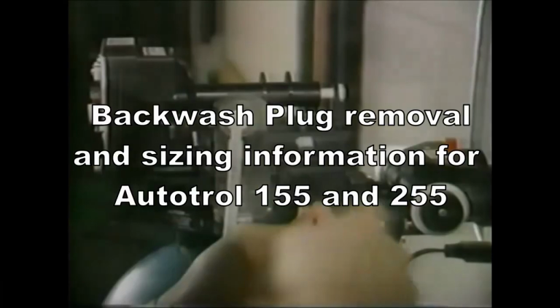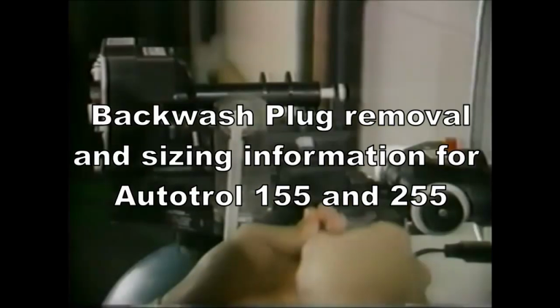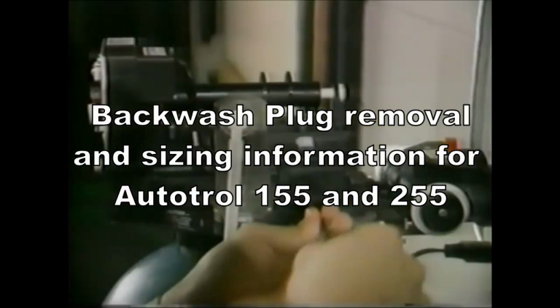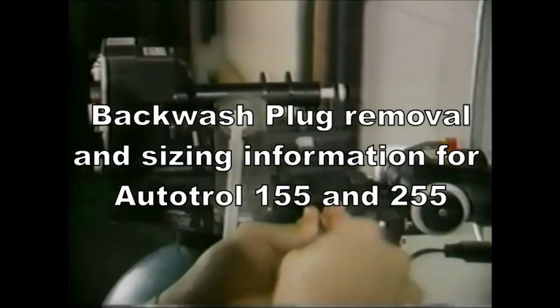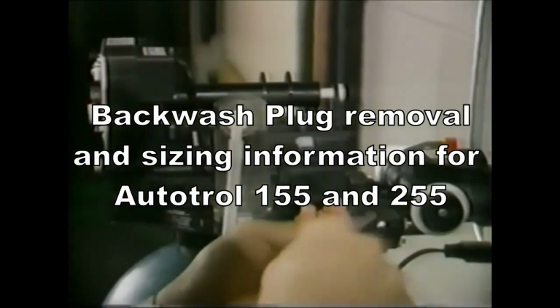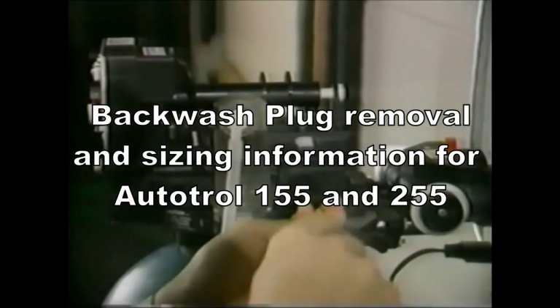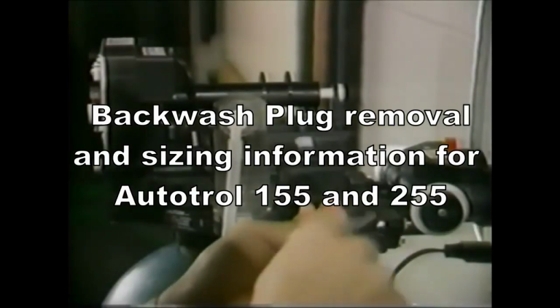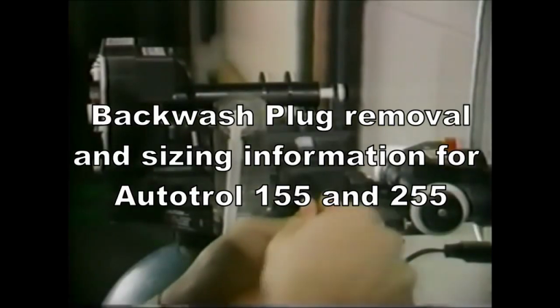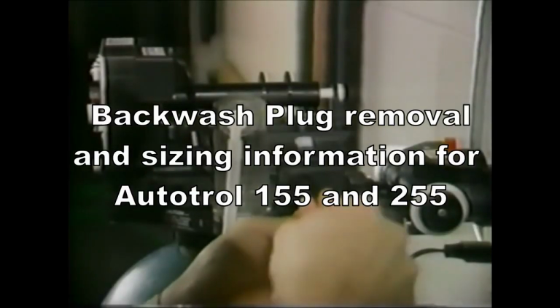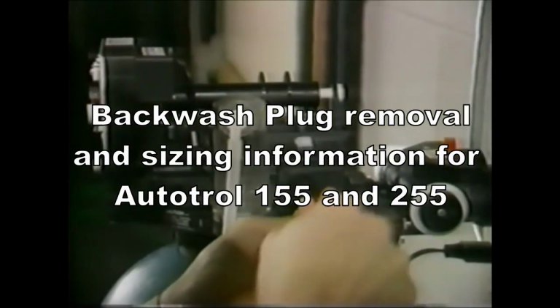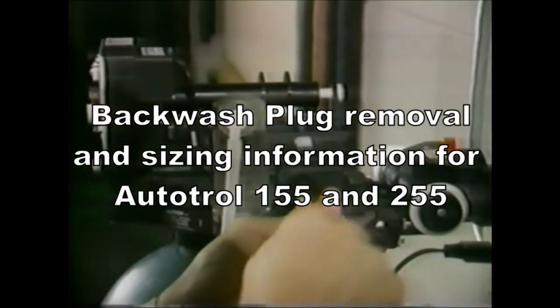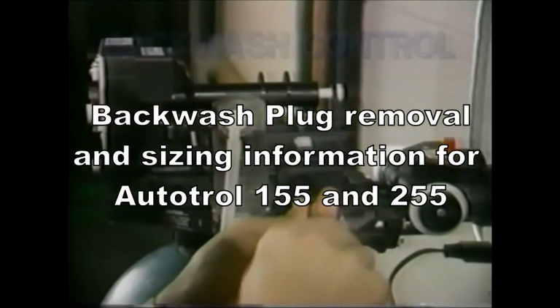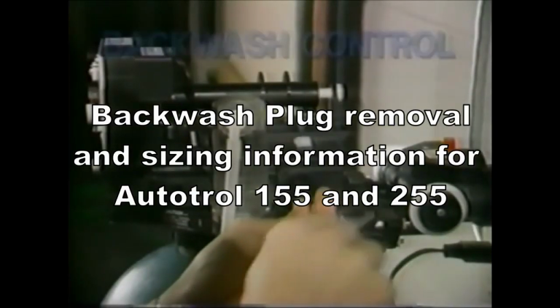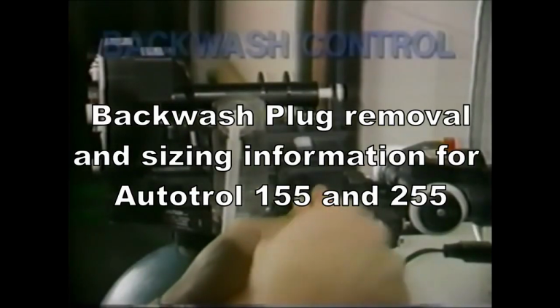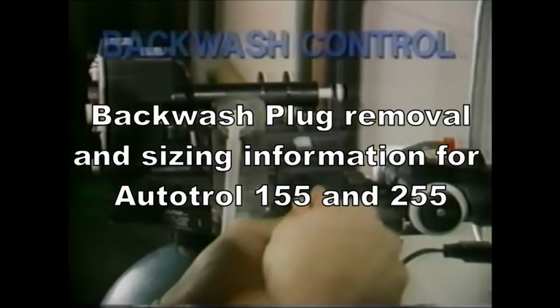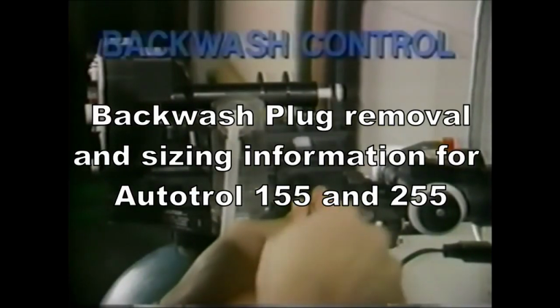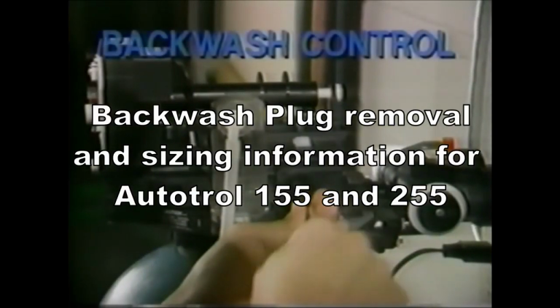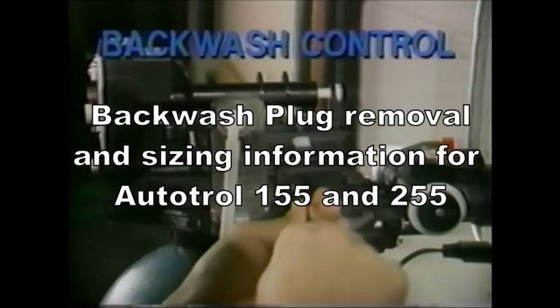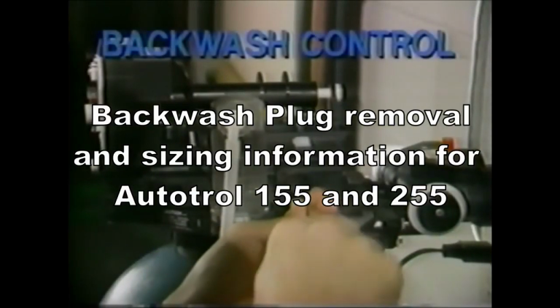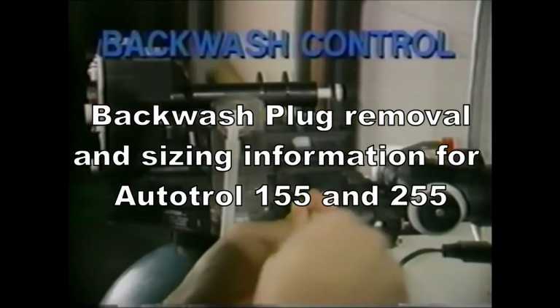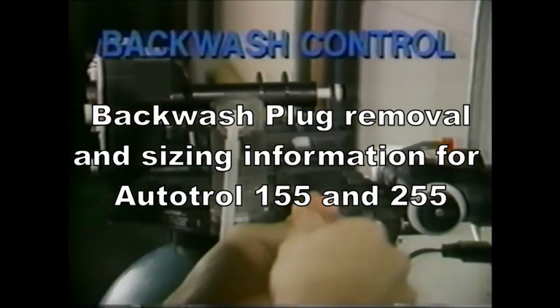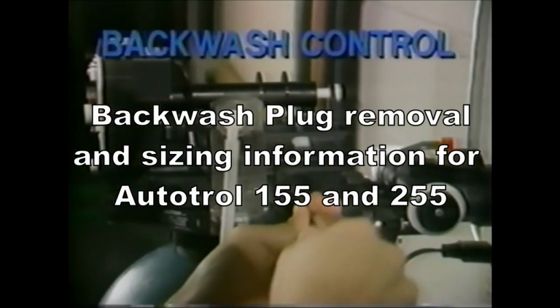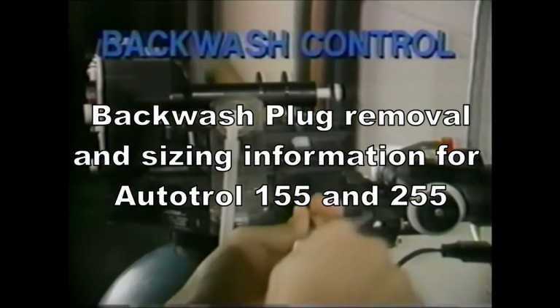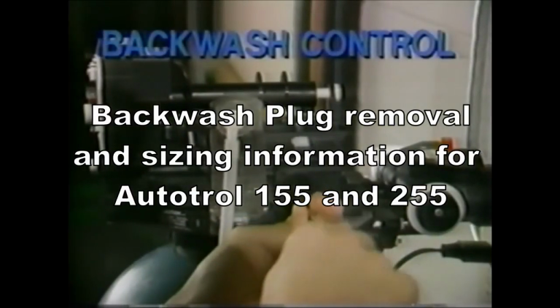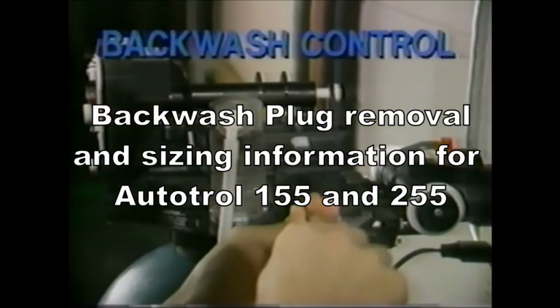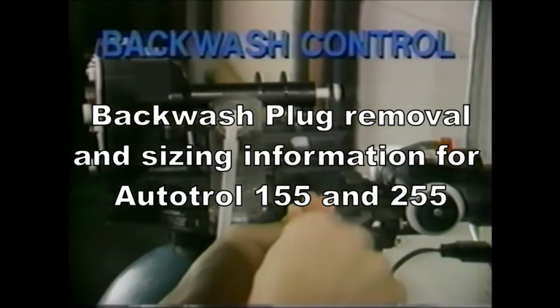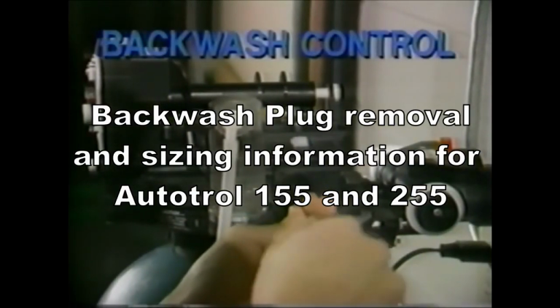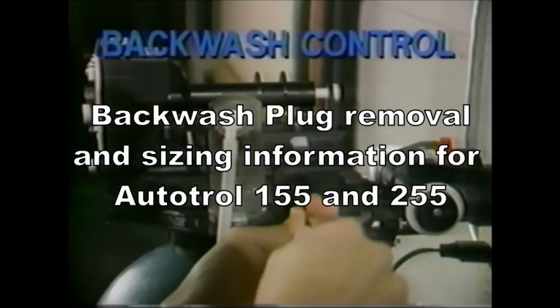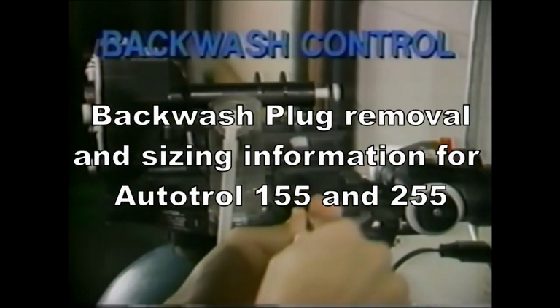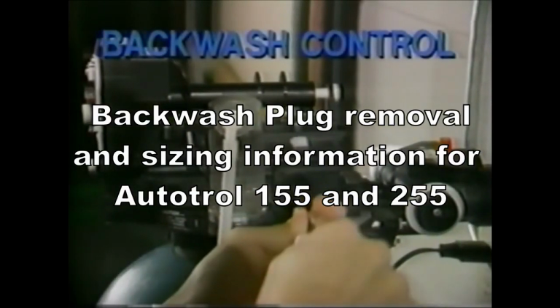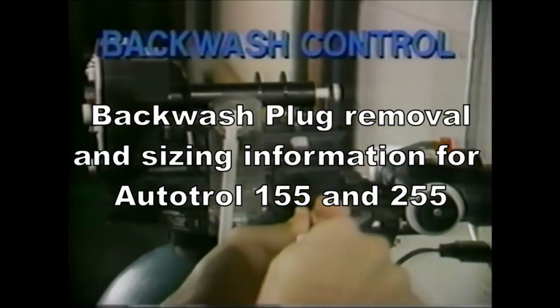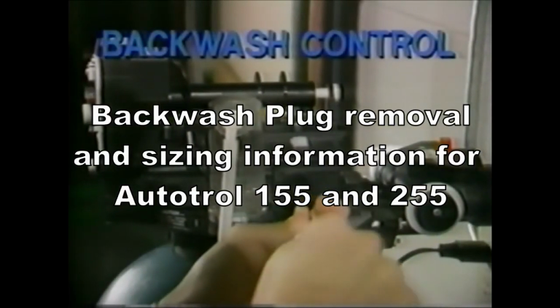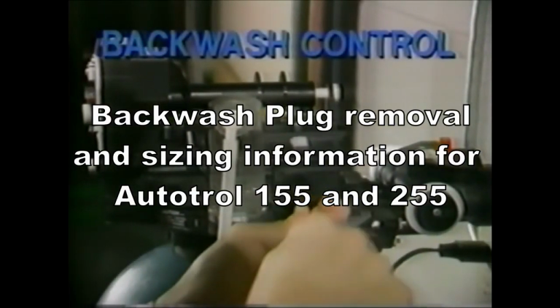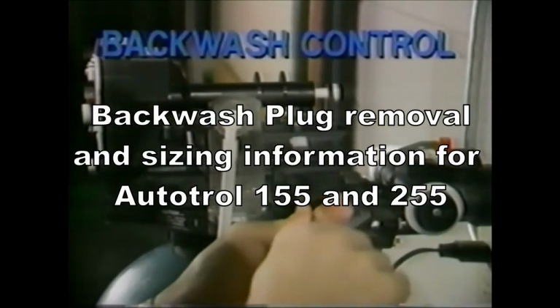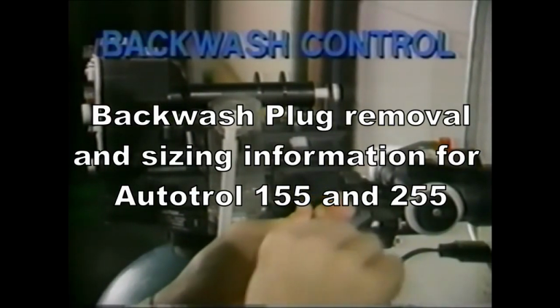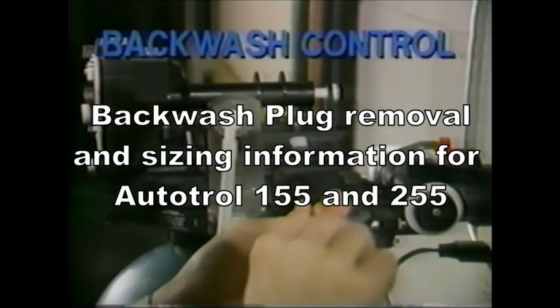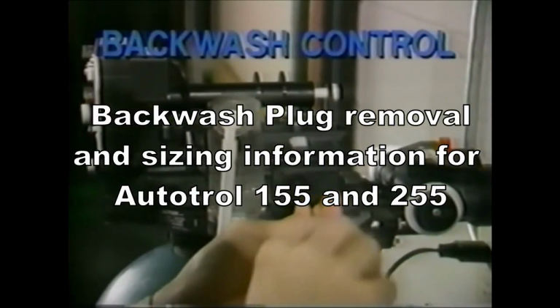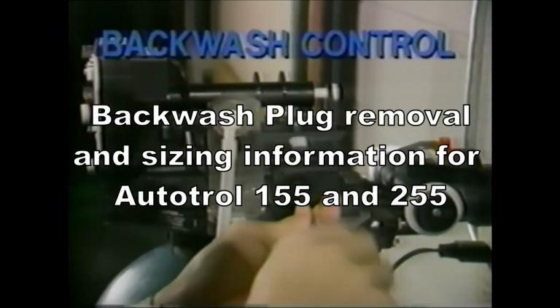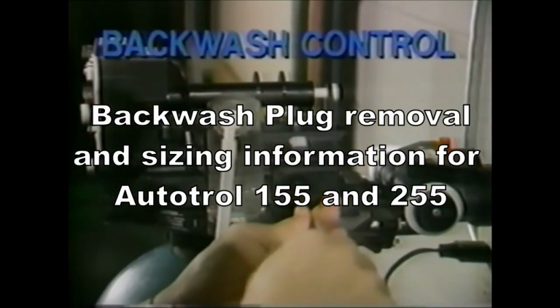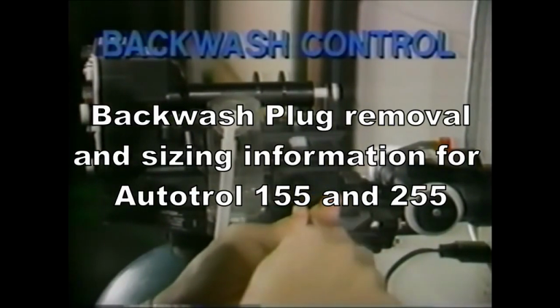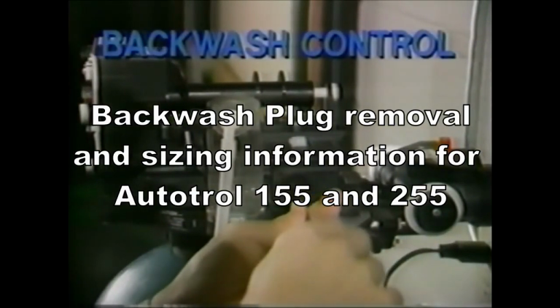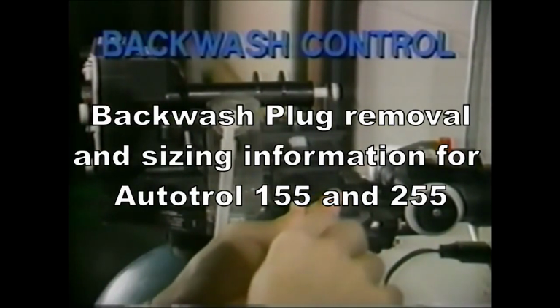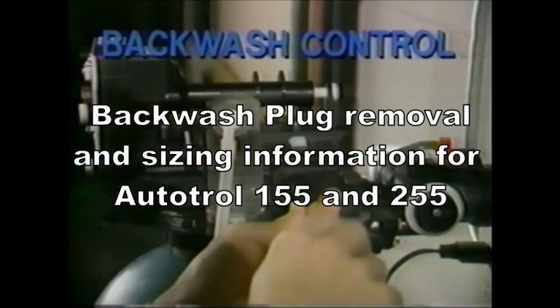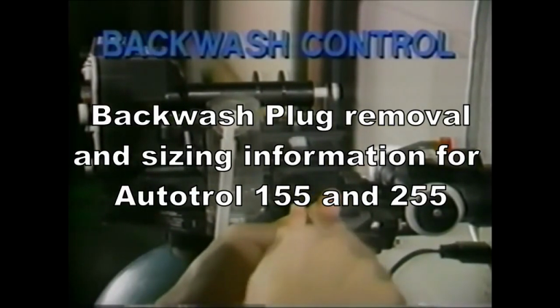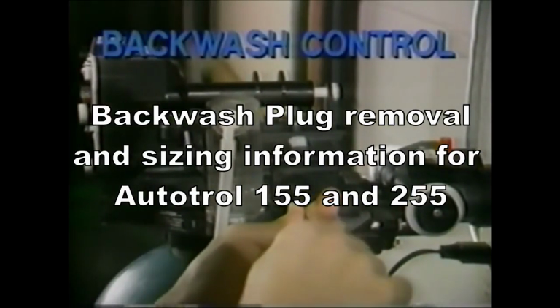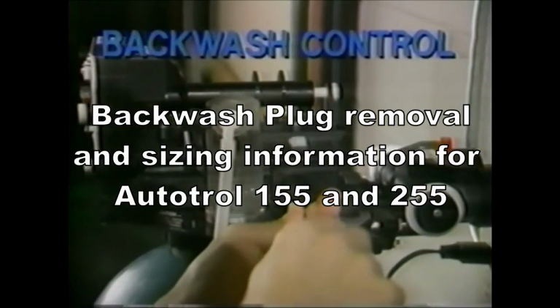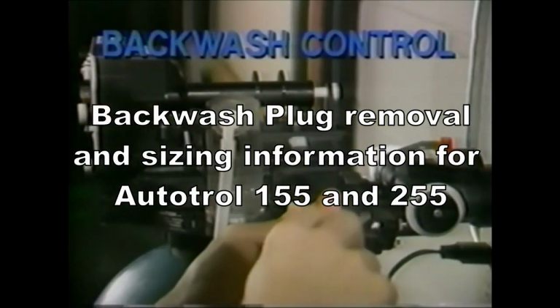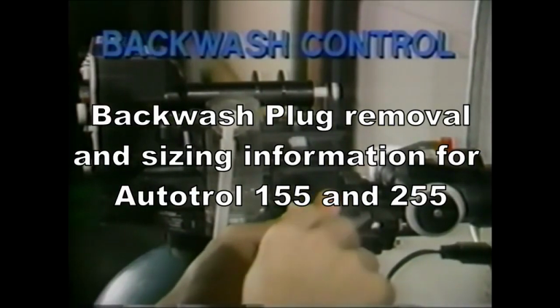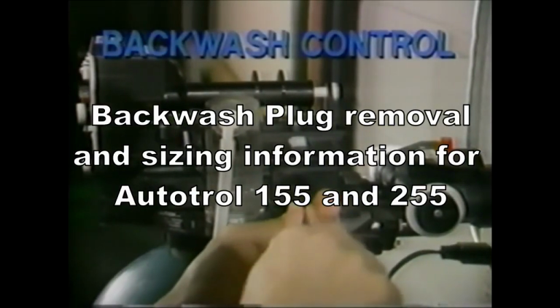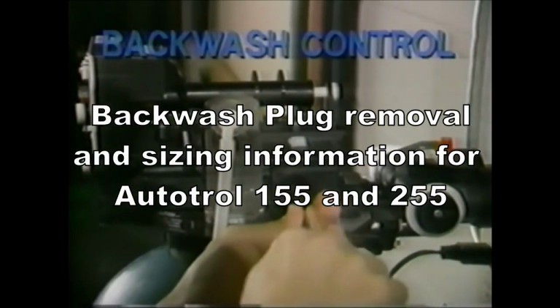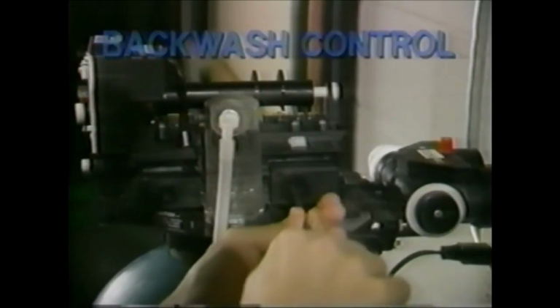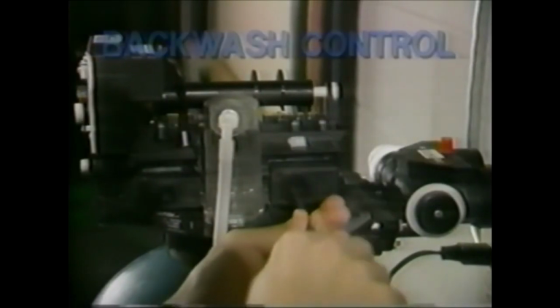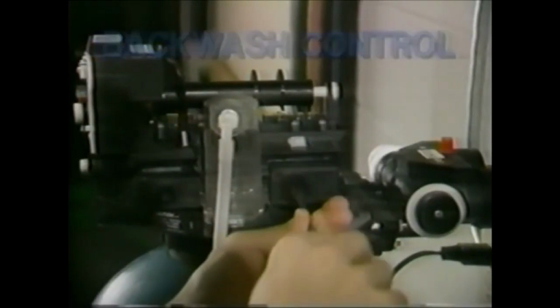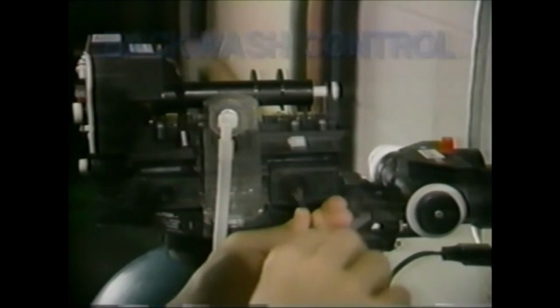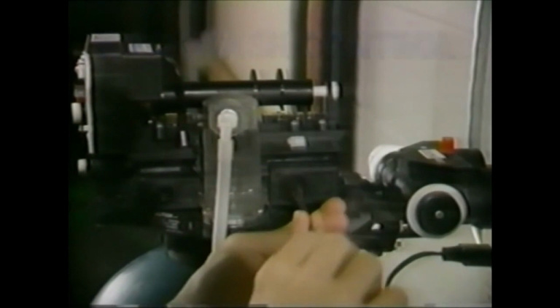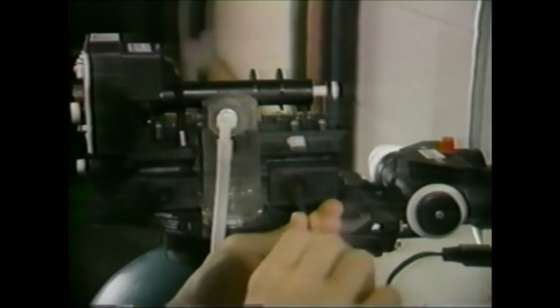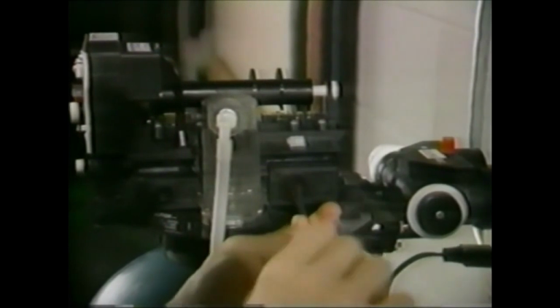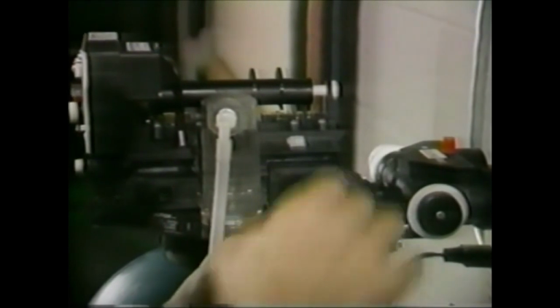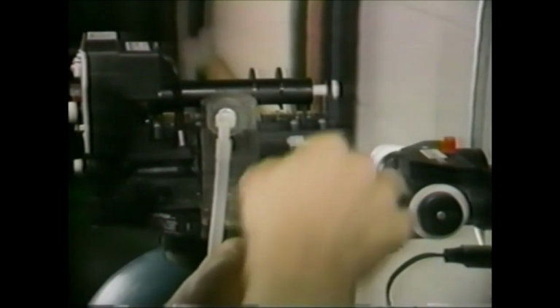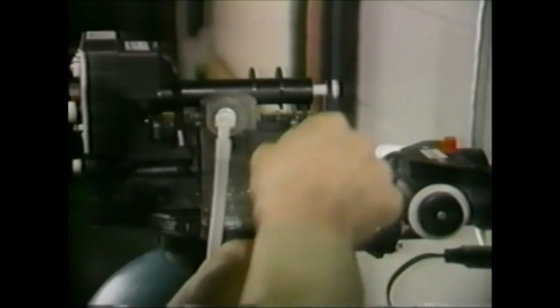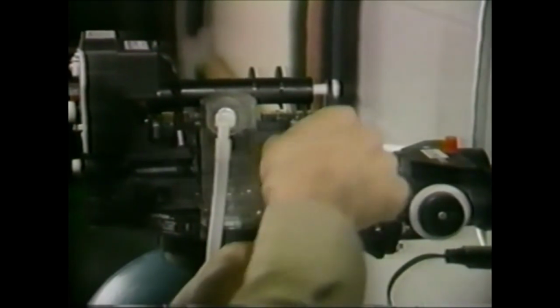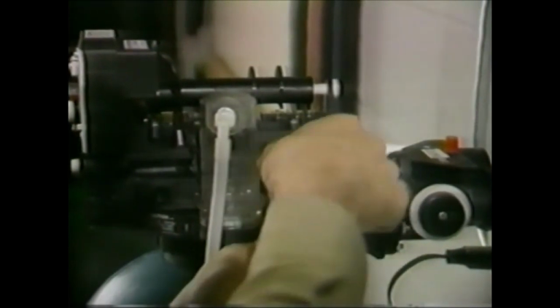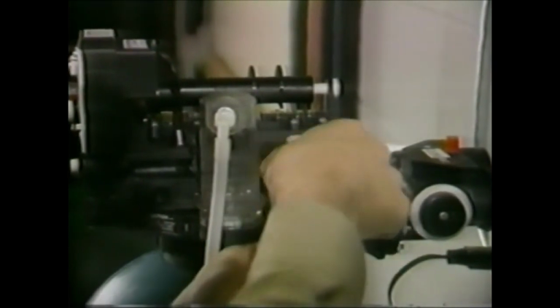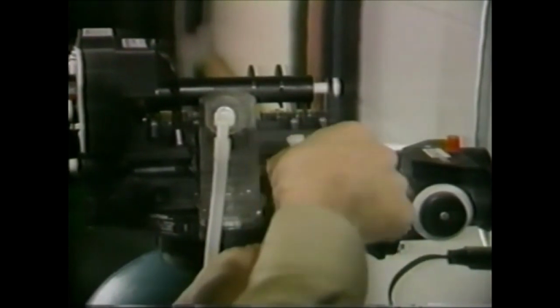The other component of the valve that should be checked is the backwash control. It can be removed with a large screwdriver.